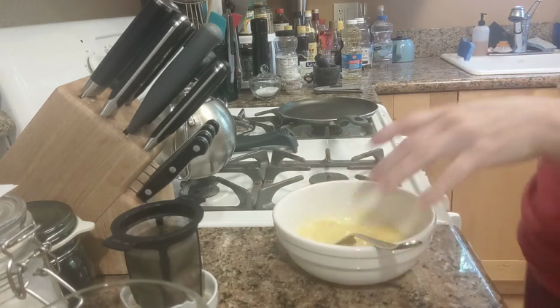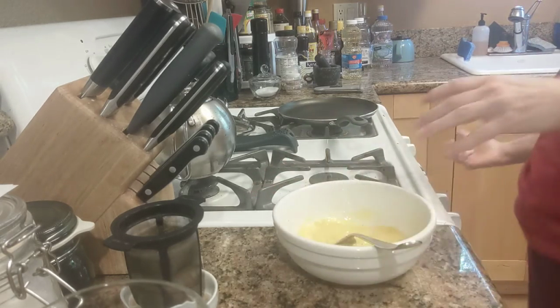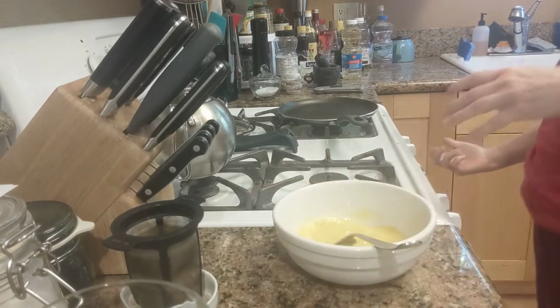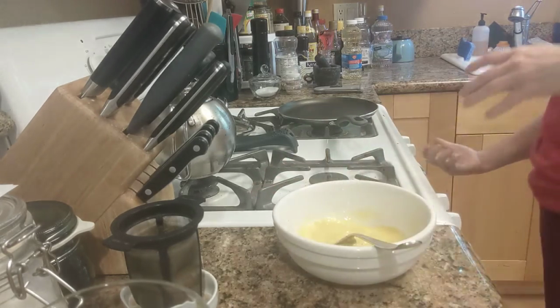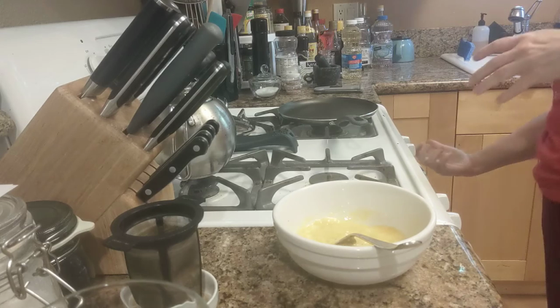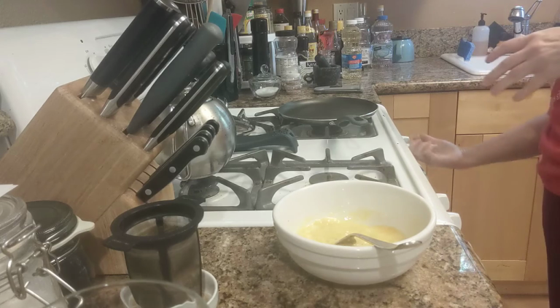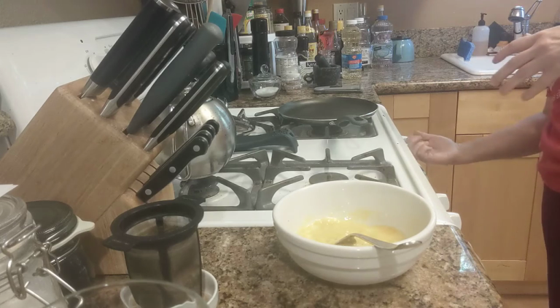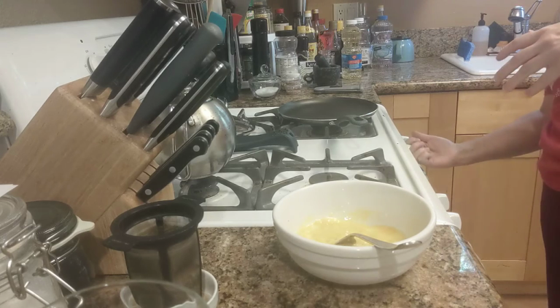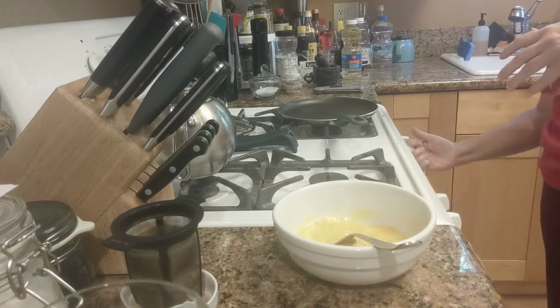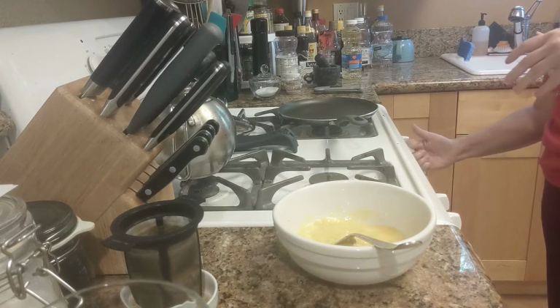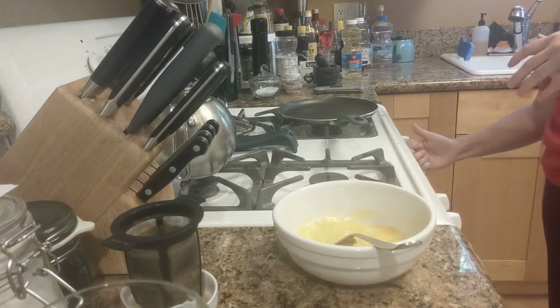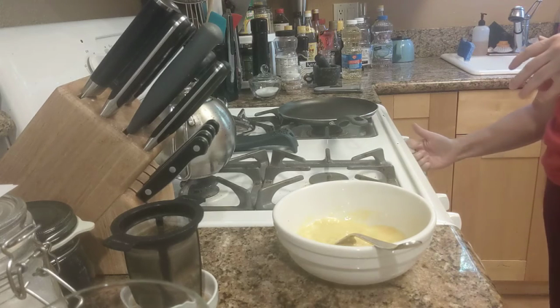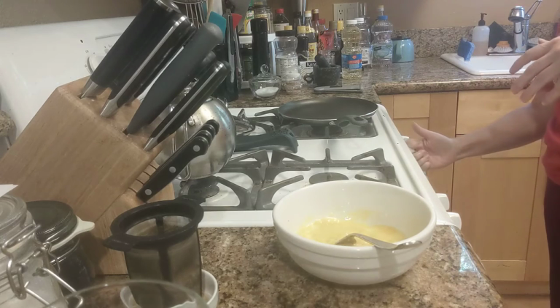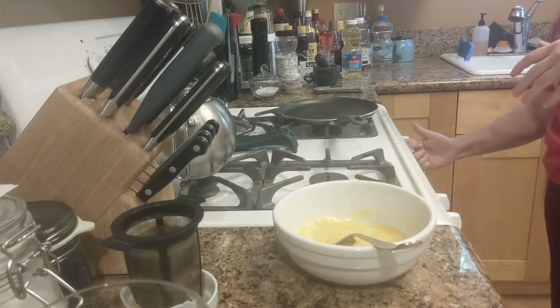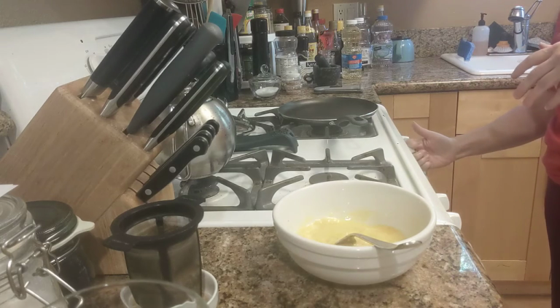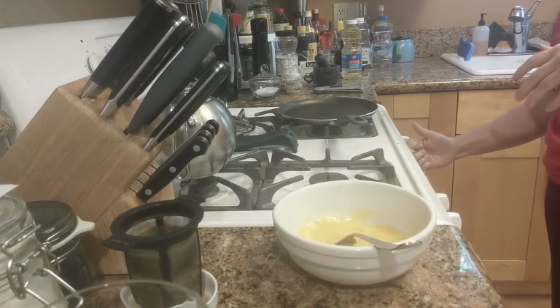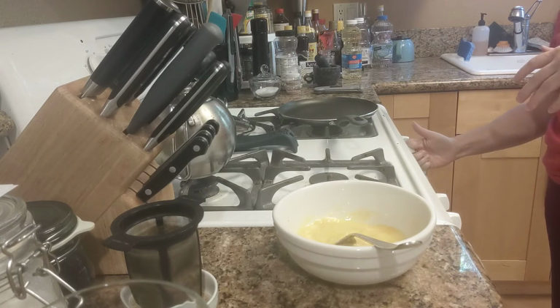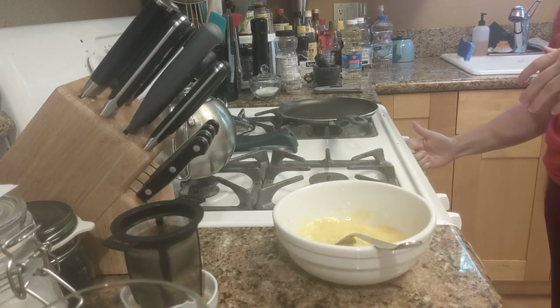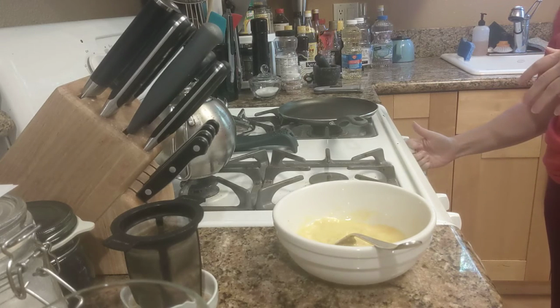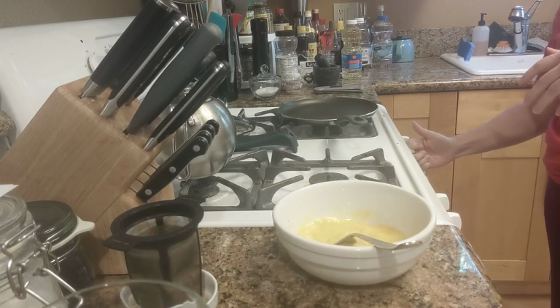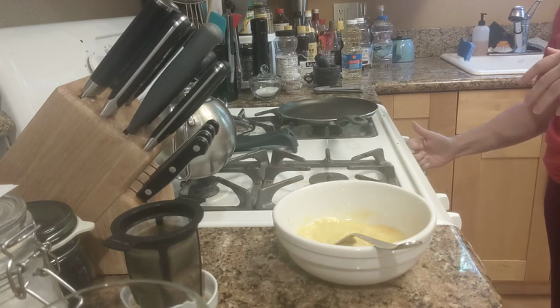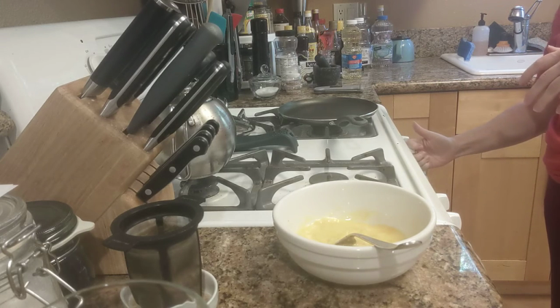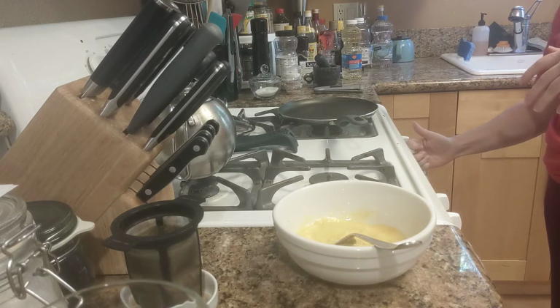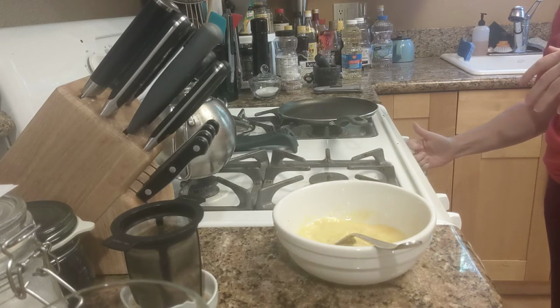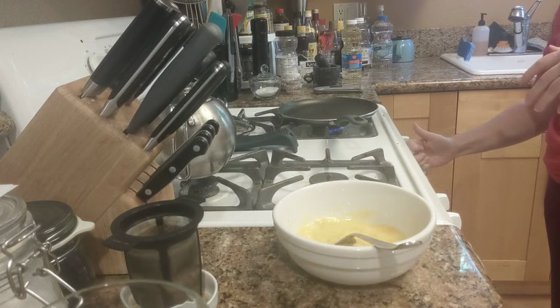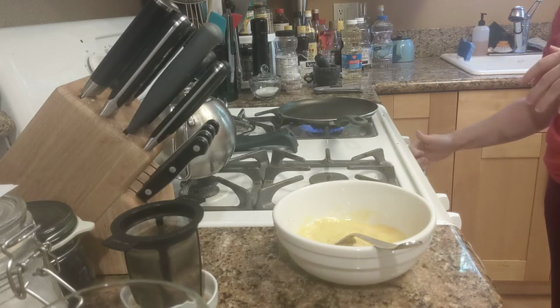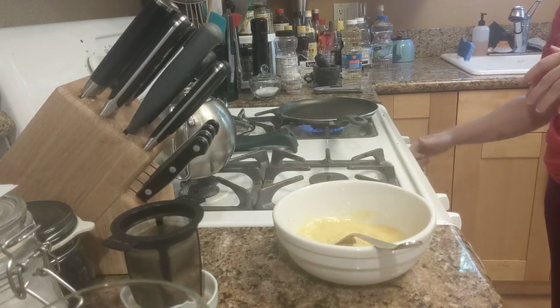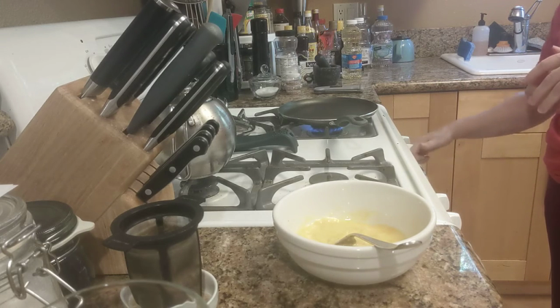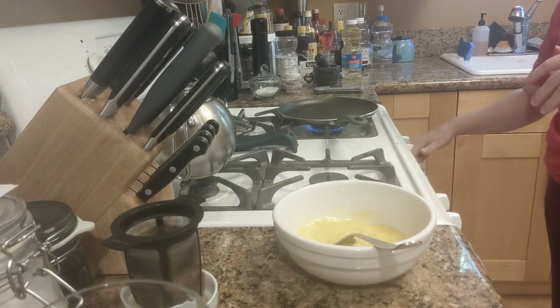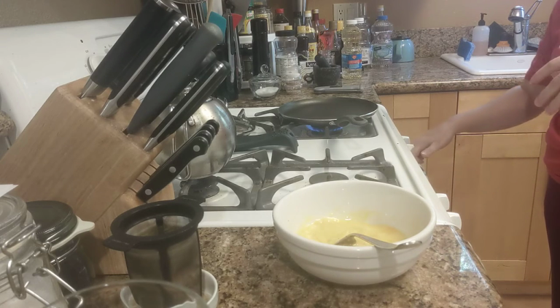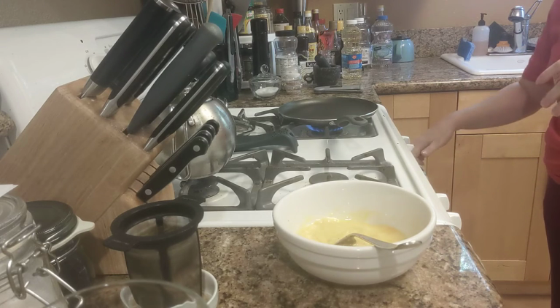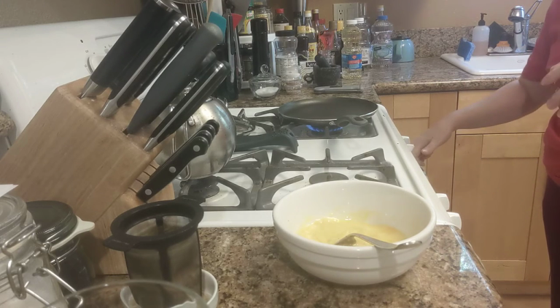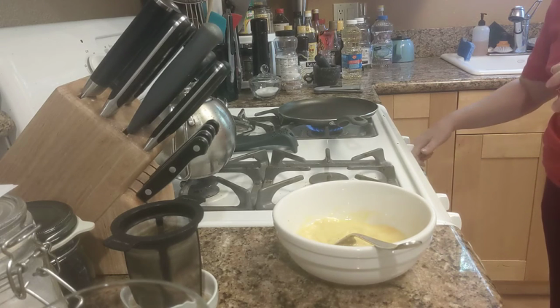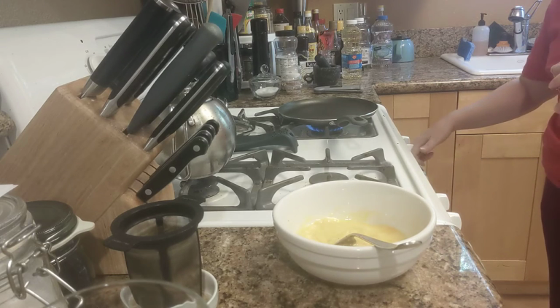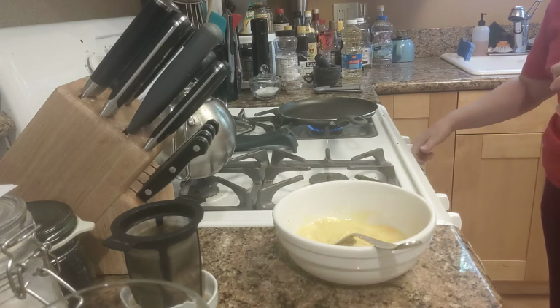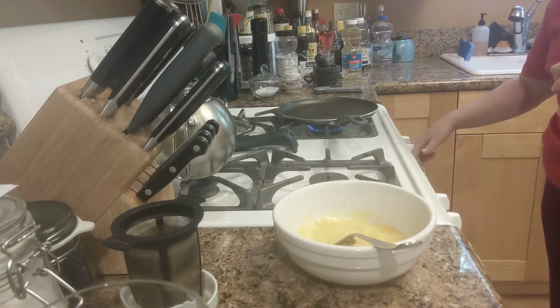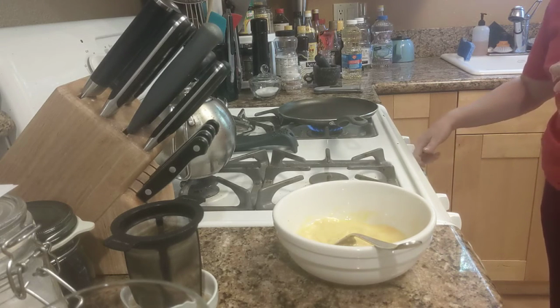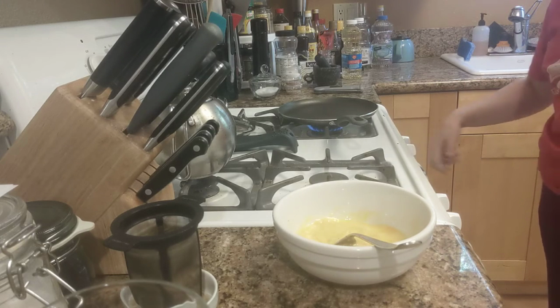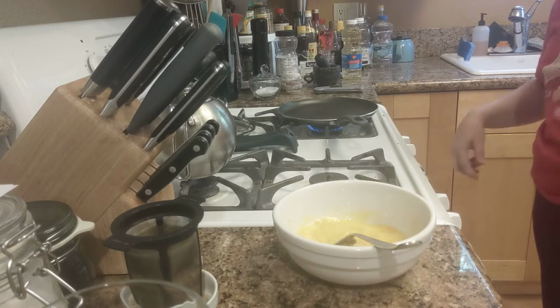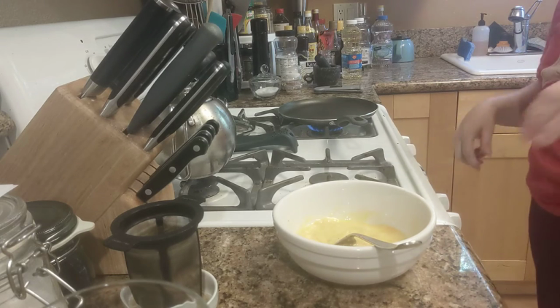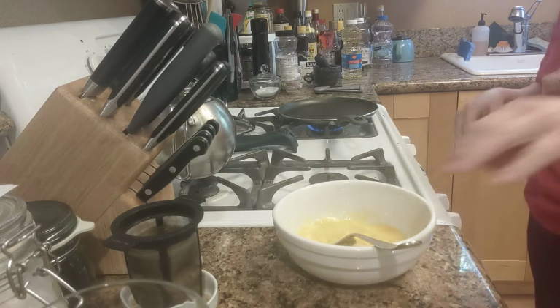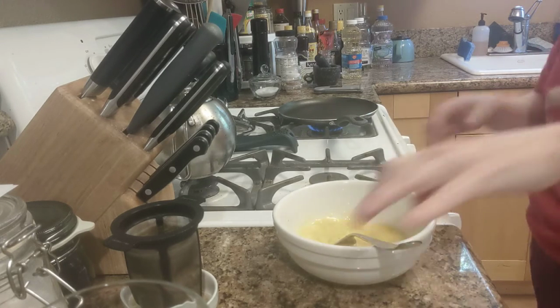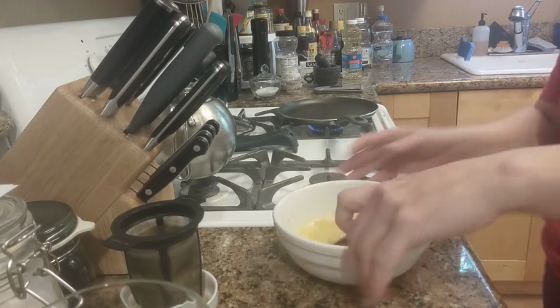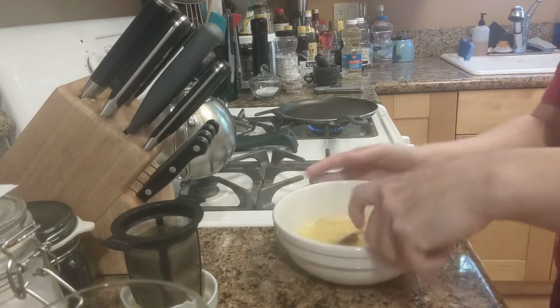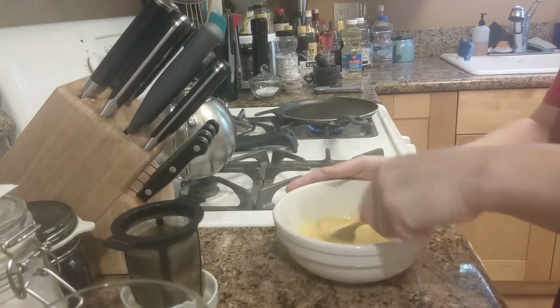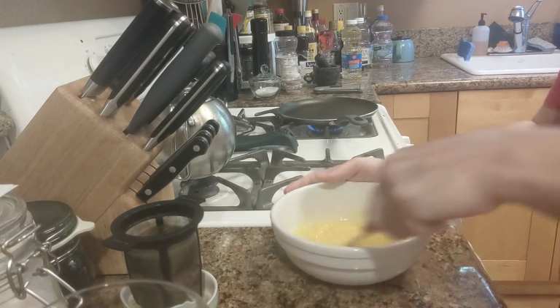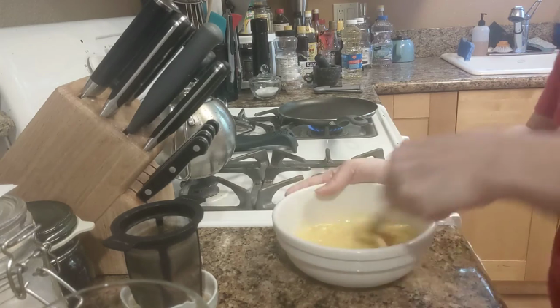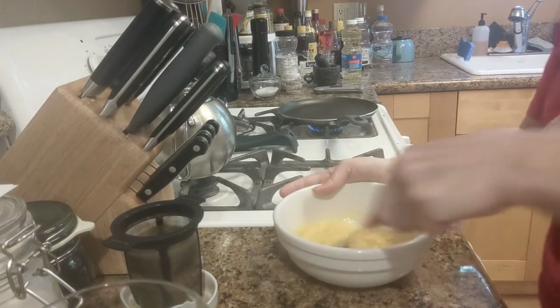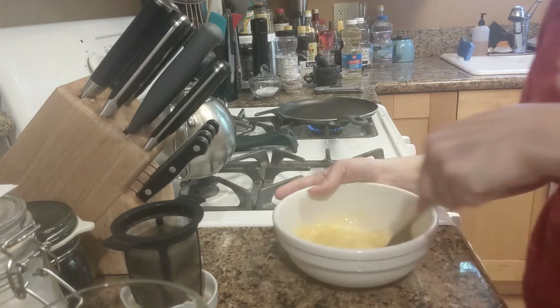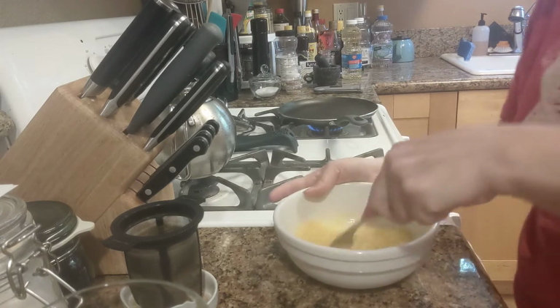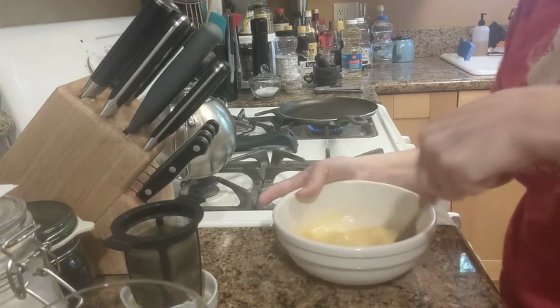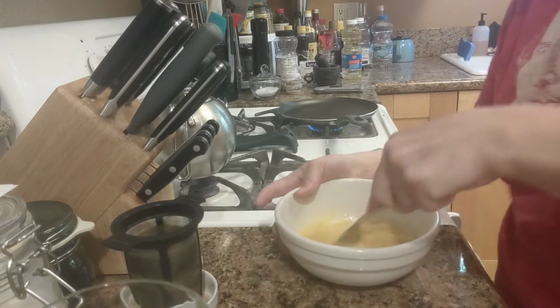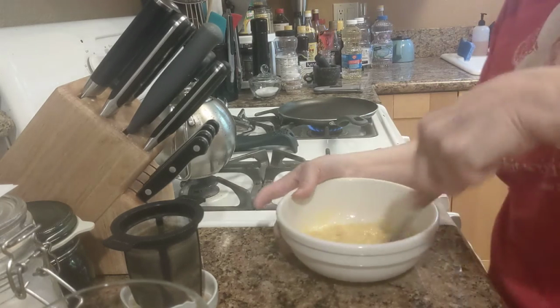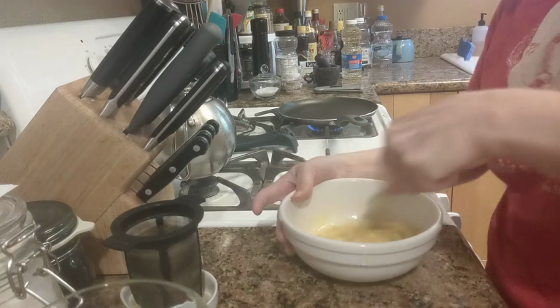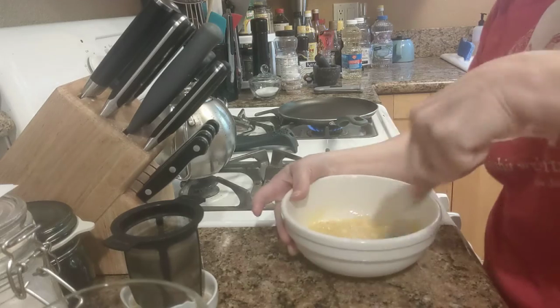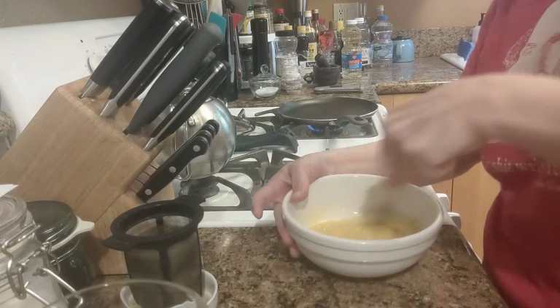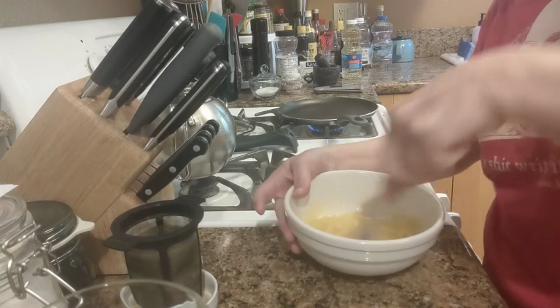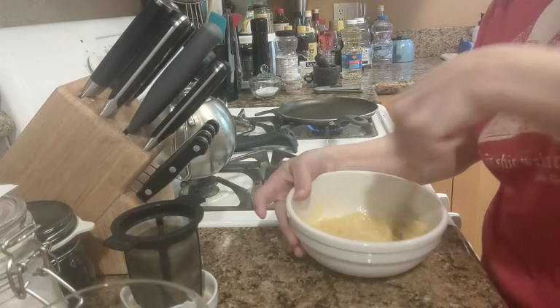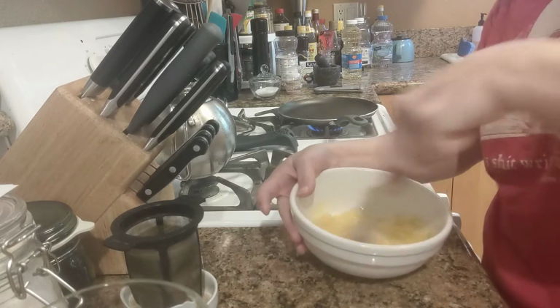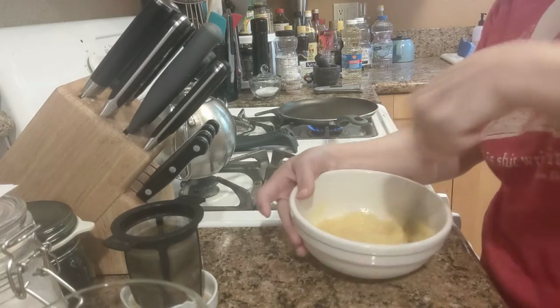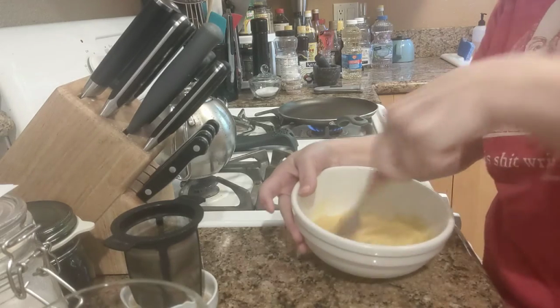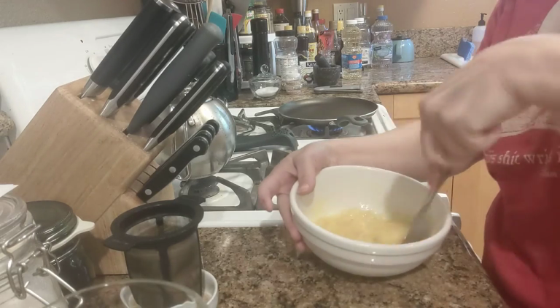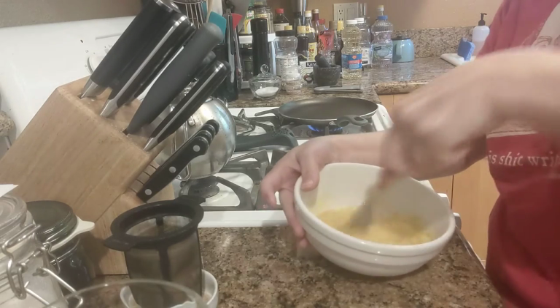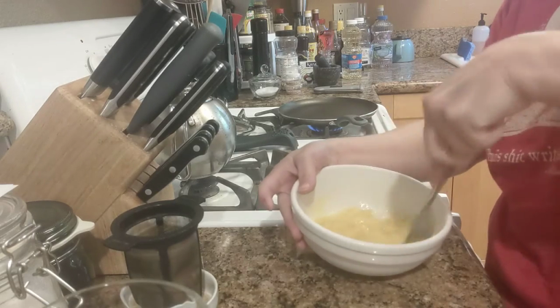Turn on our burner. I've got it on five — that's probably a bit high.